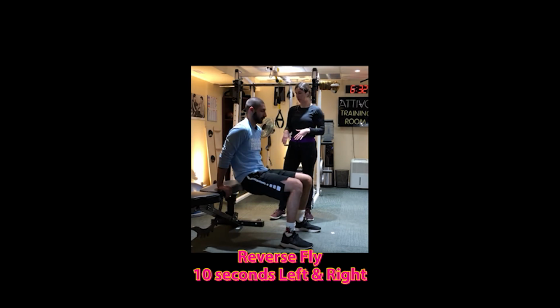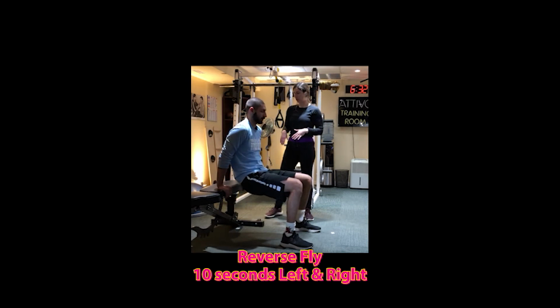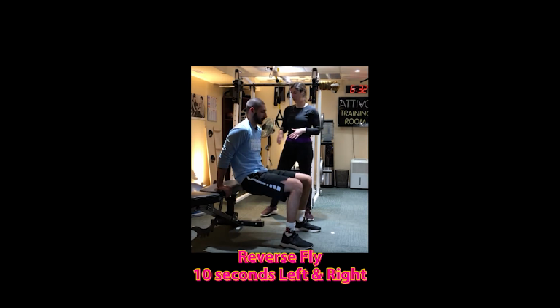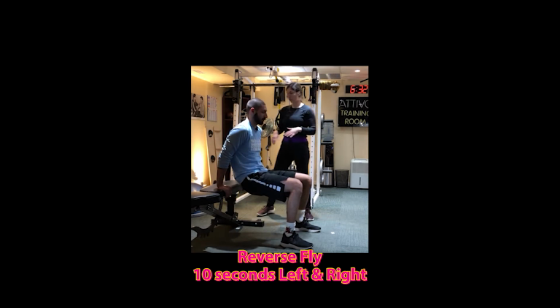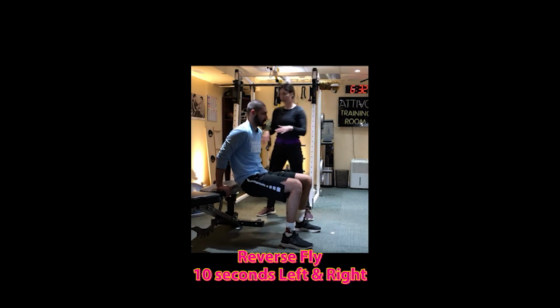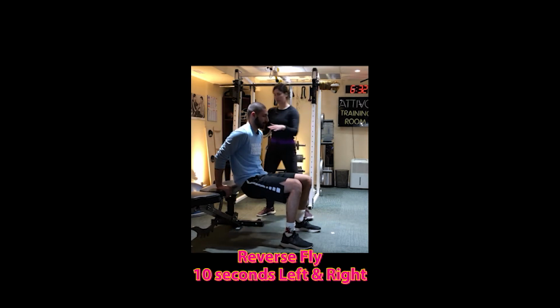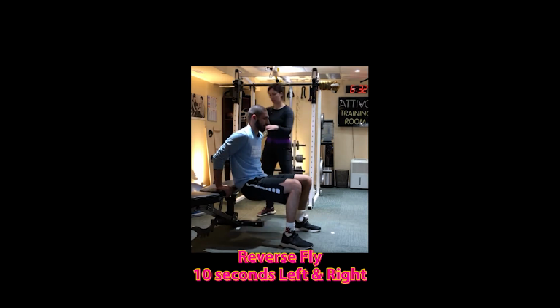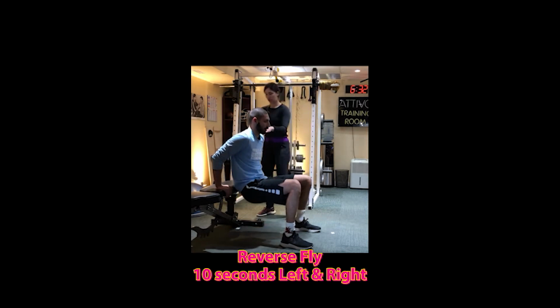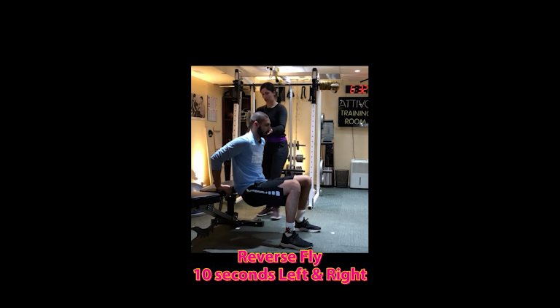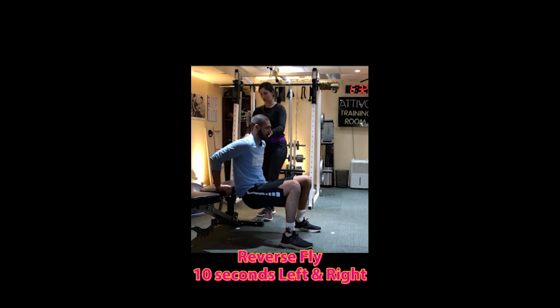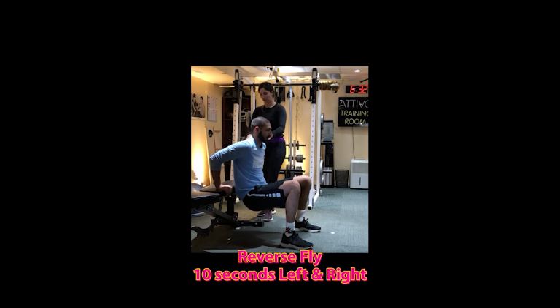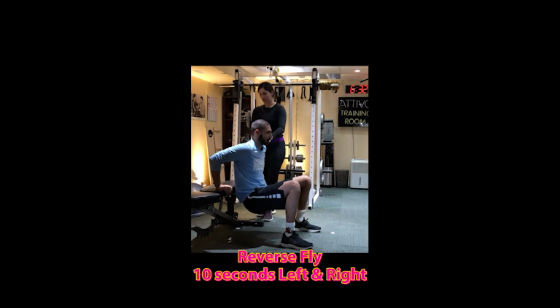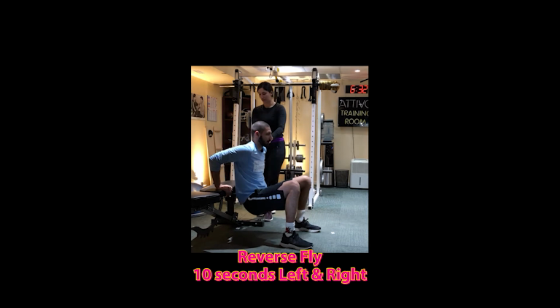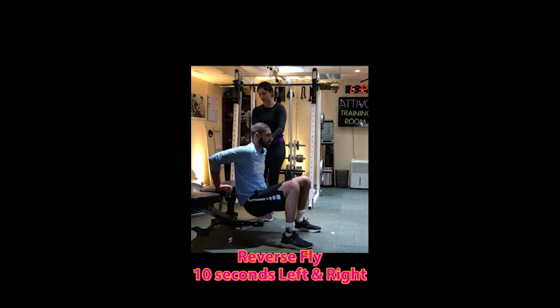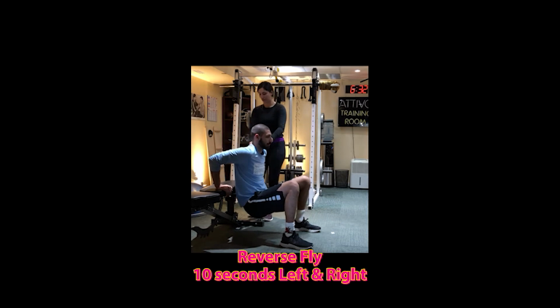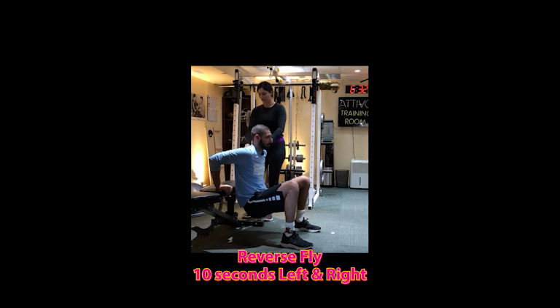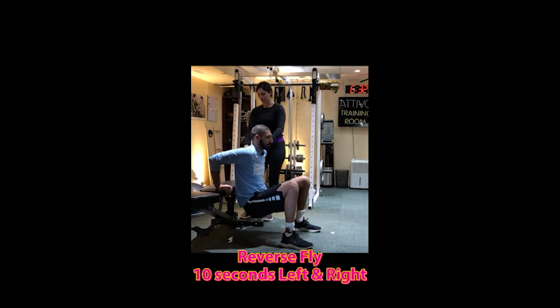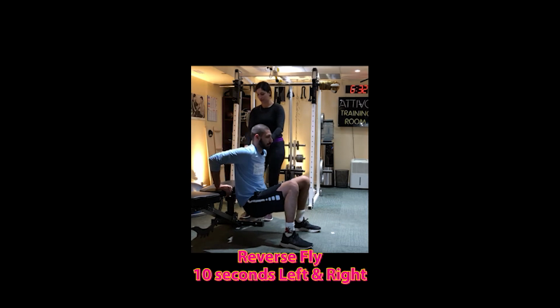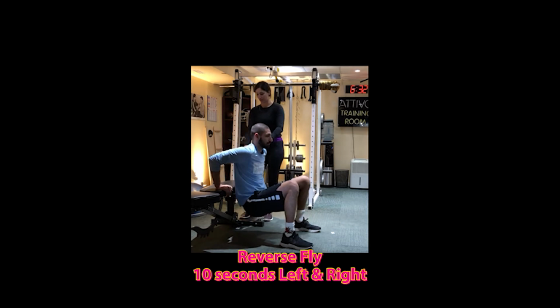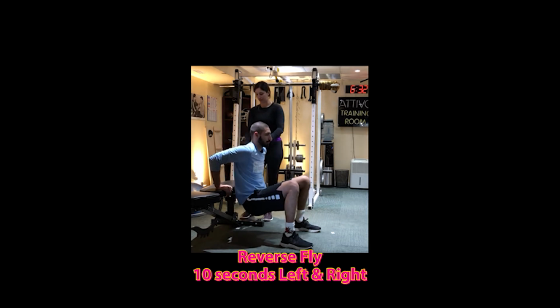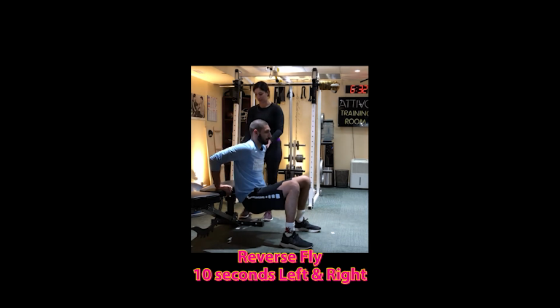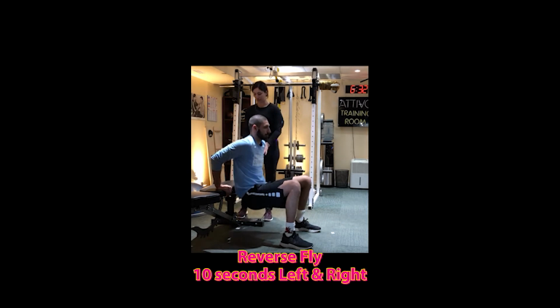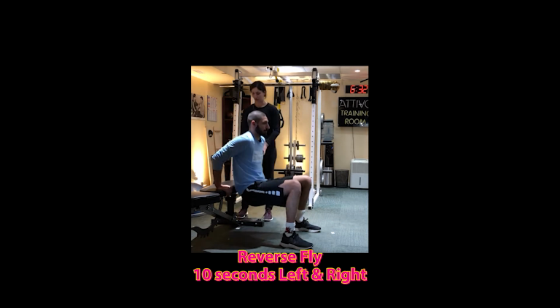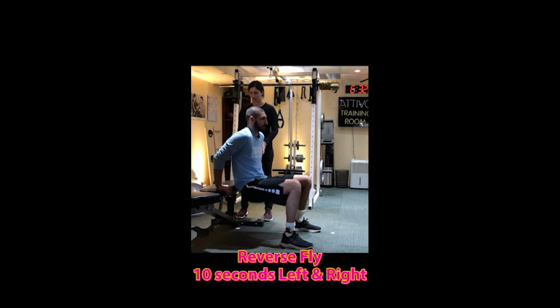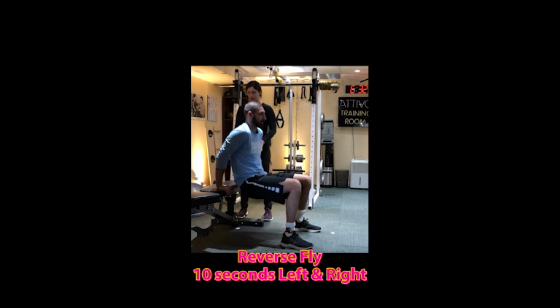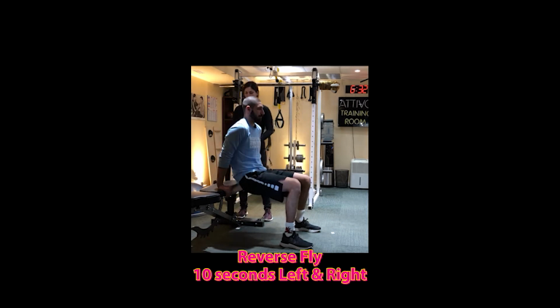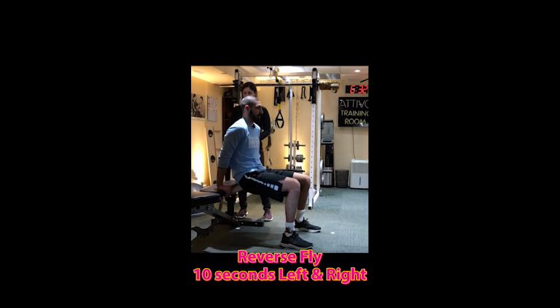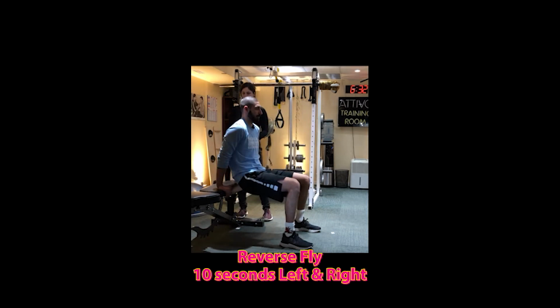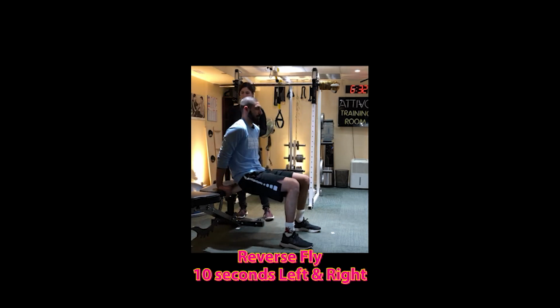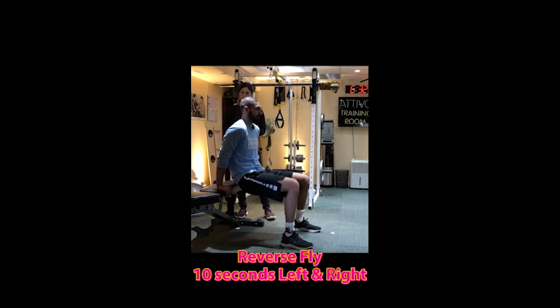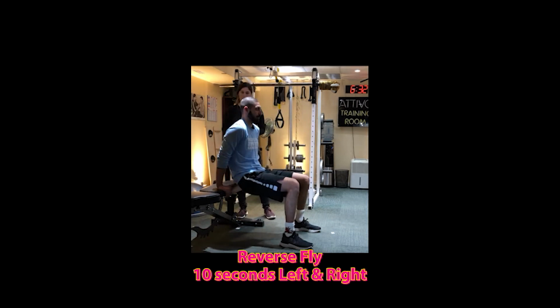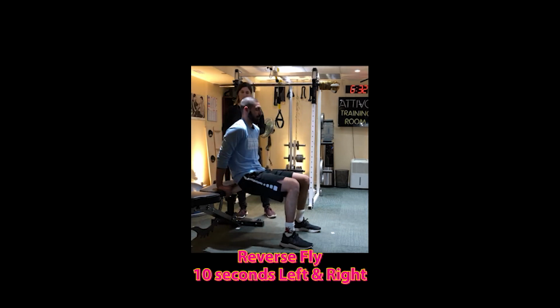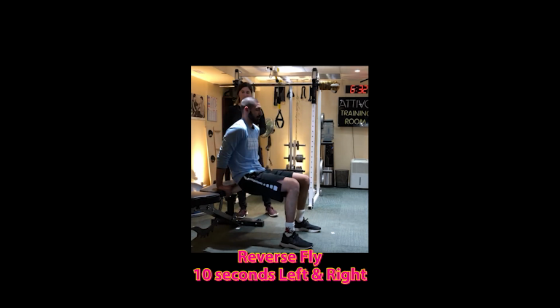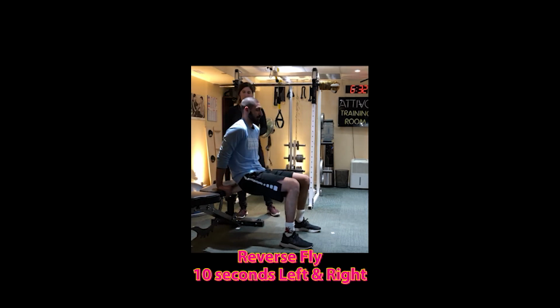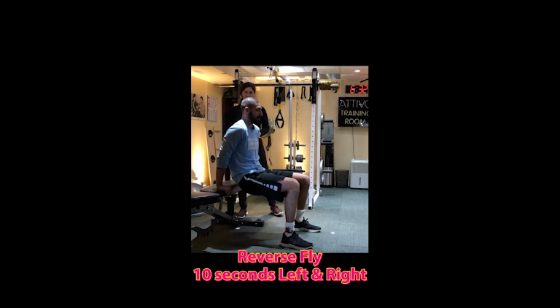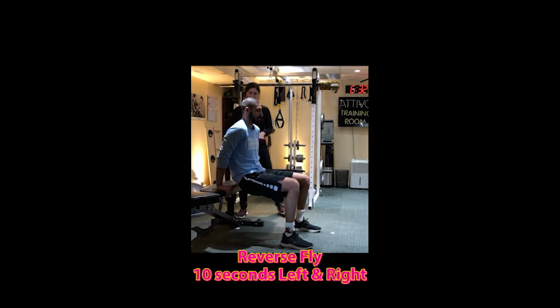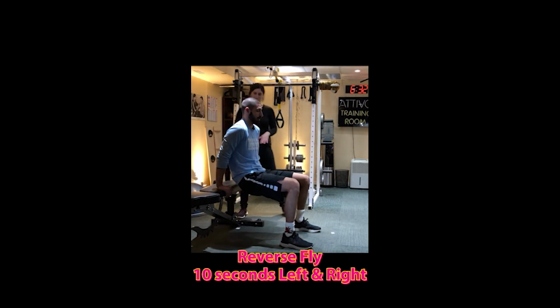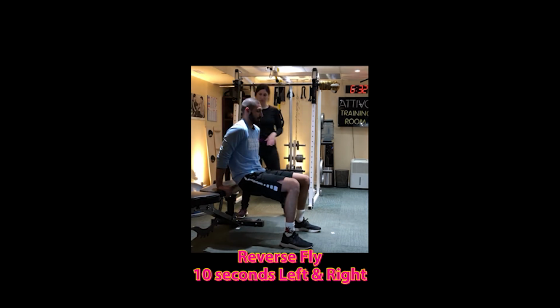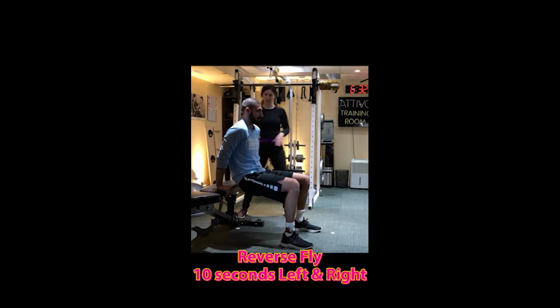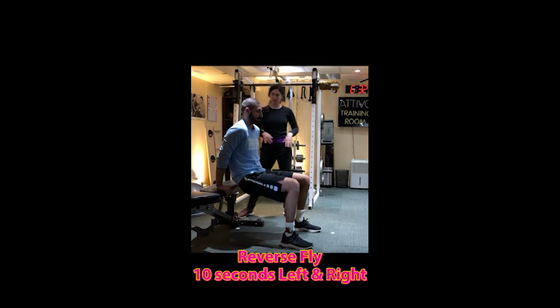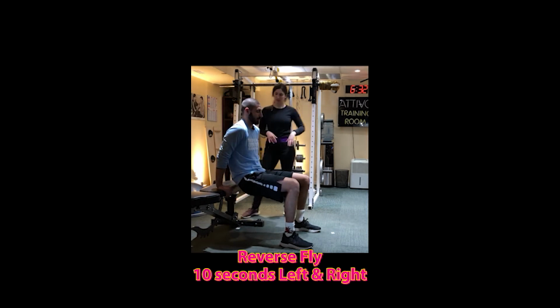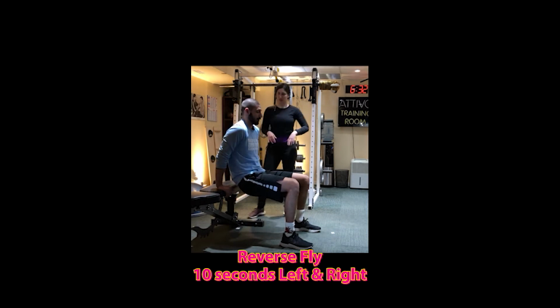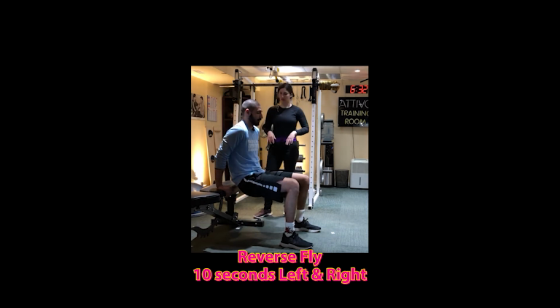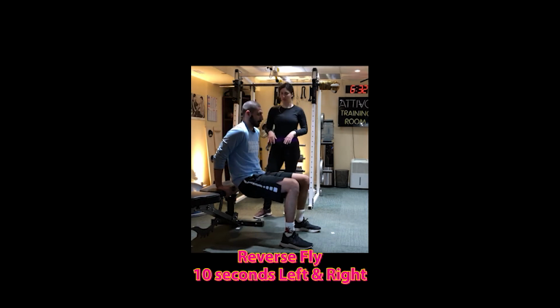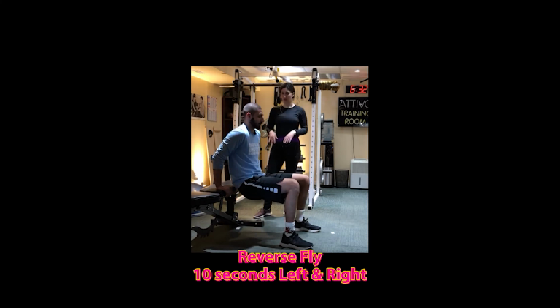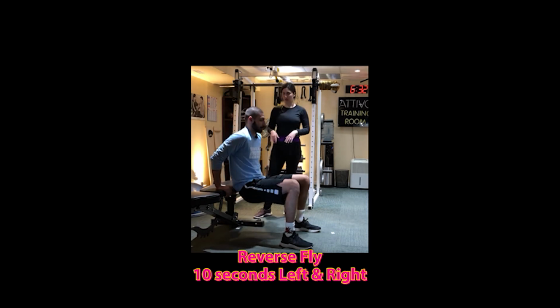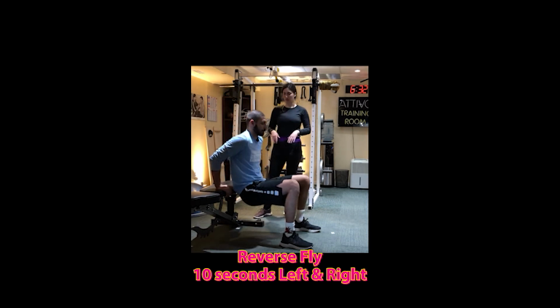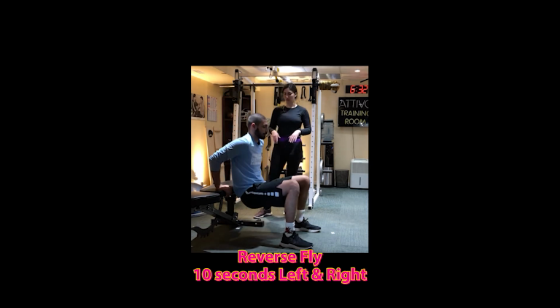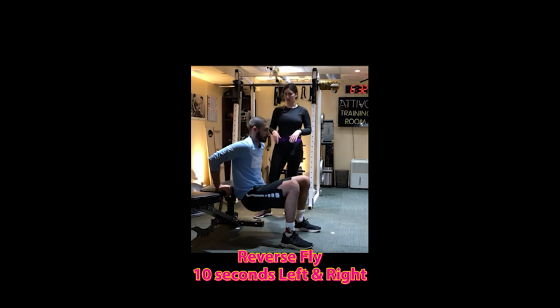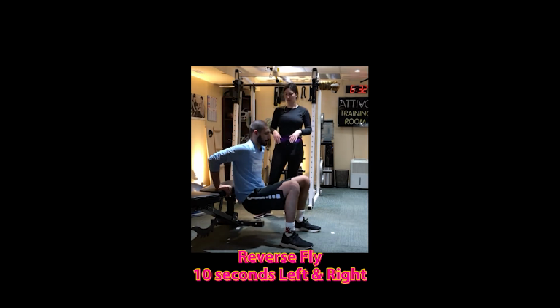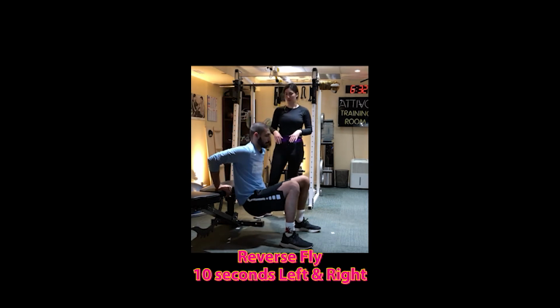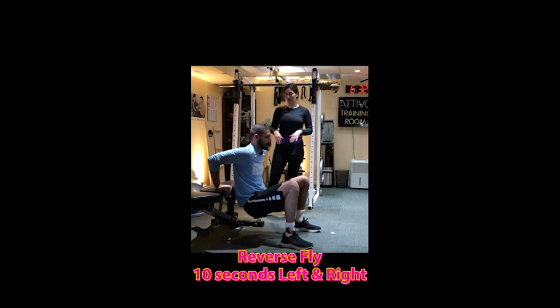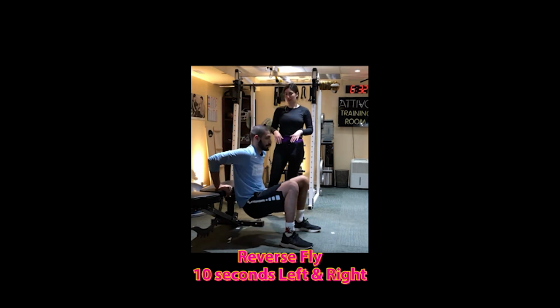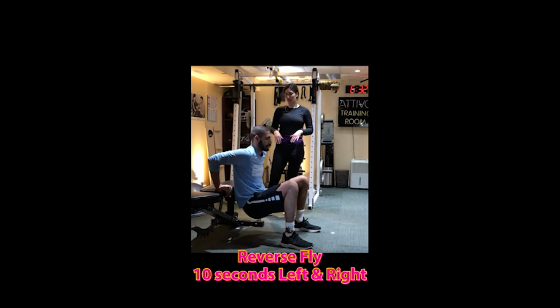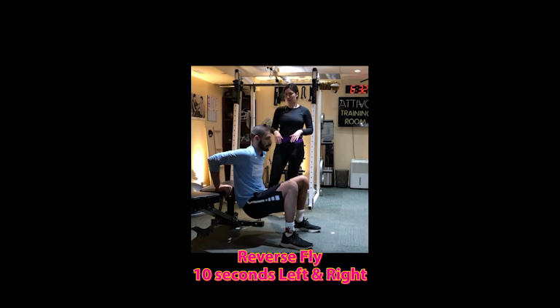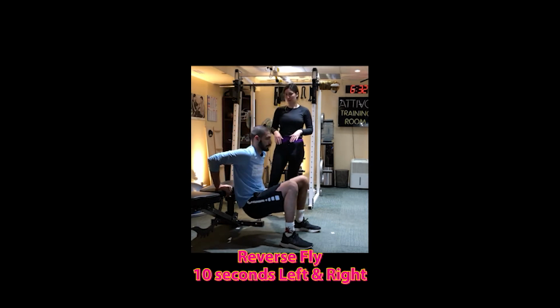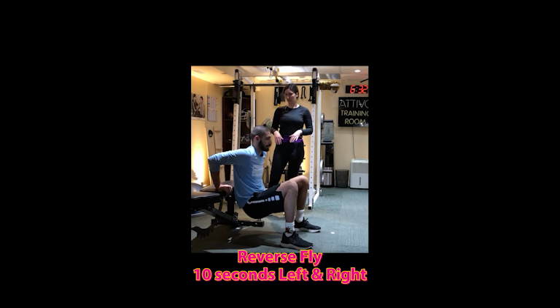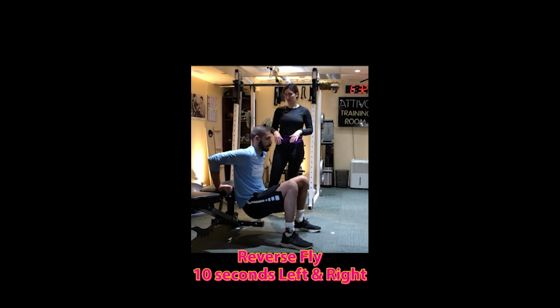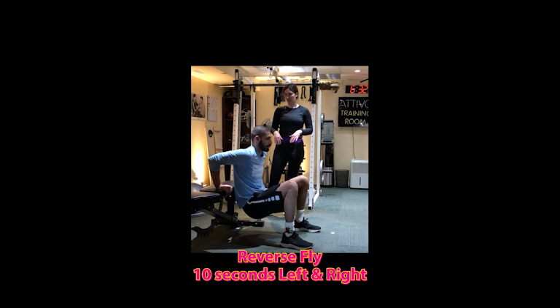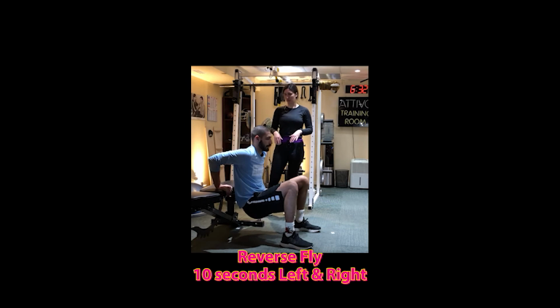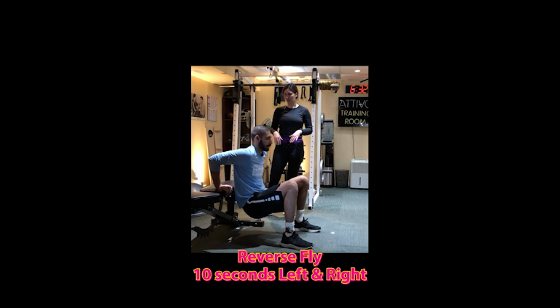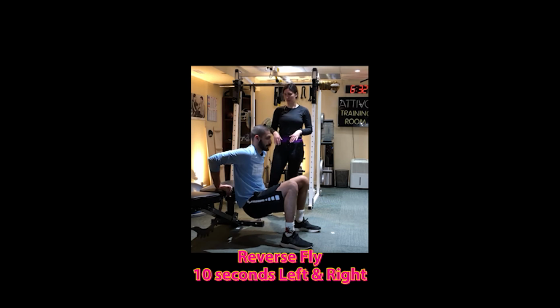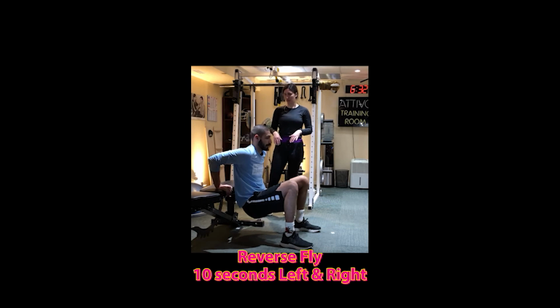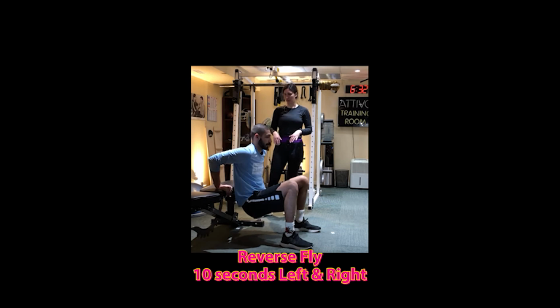Just going down until you're about 90 degrees elbow, just above 90 degrees, and then come back up. Keep that core nice and tight.